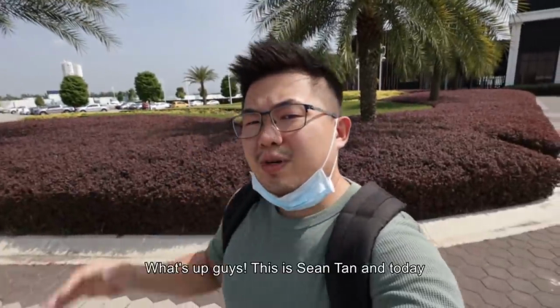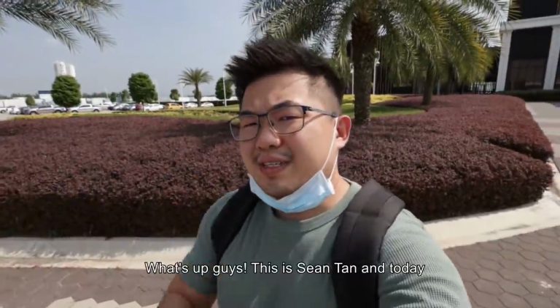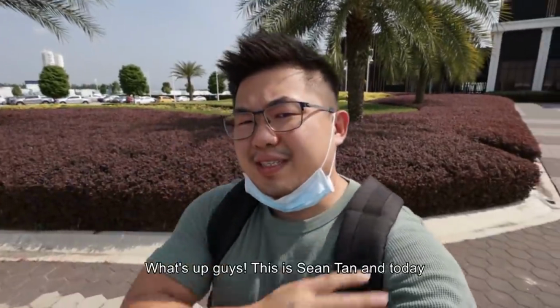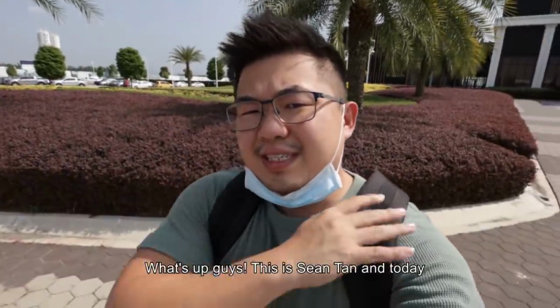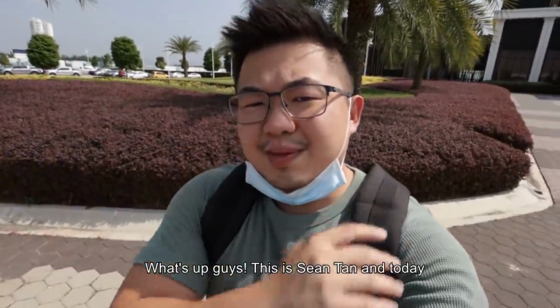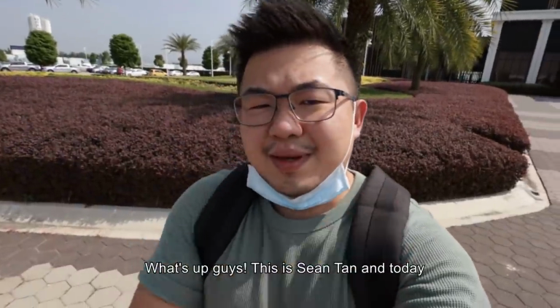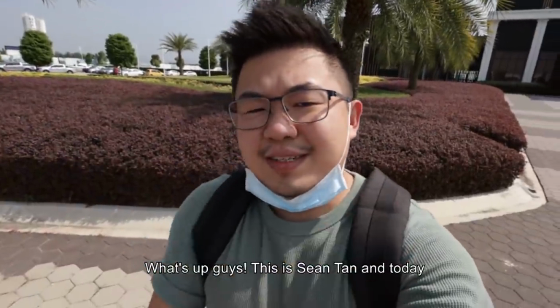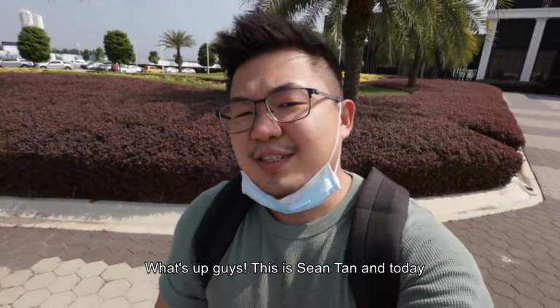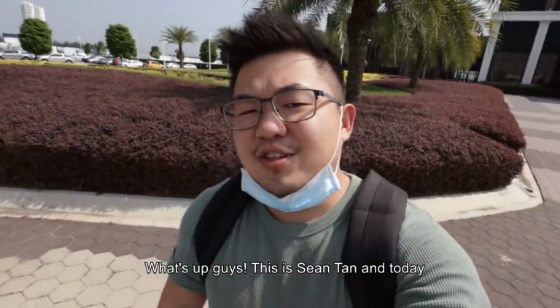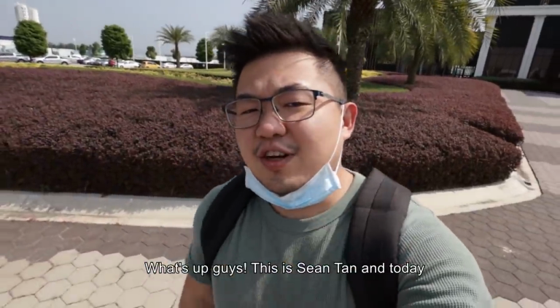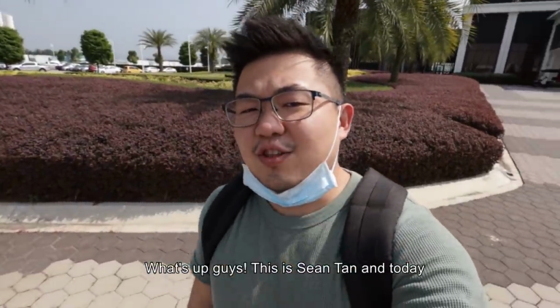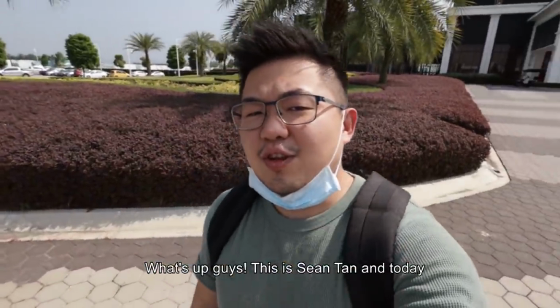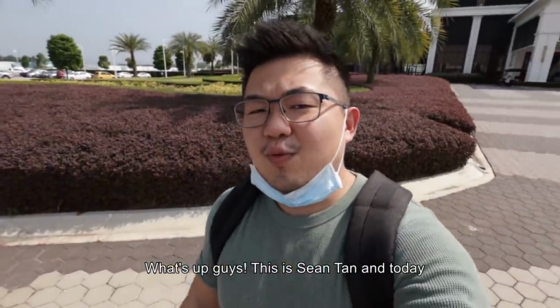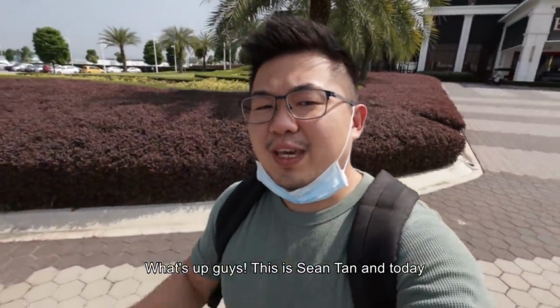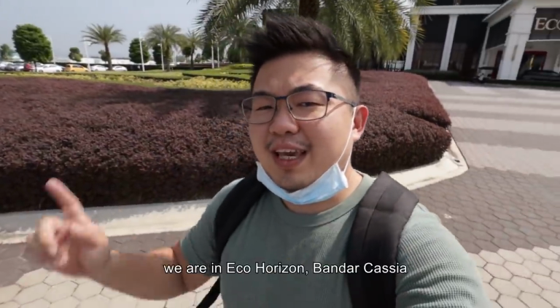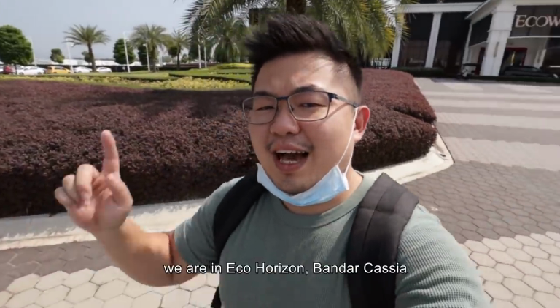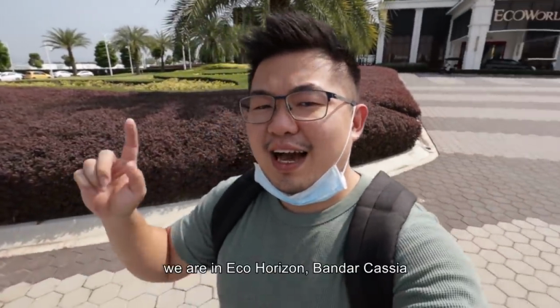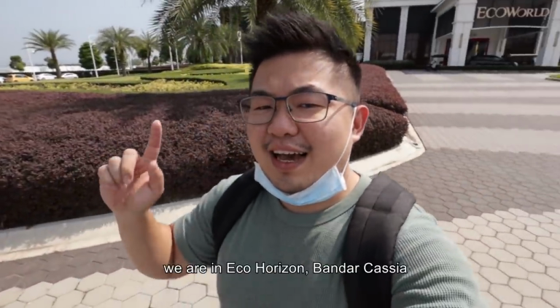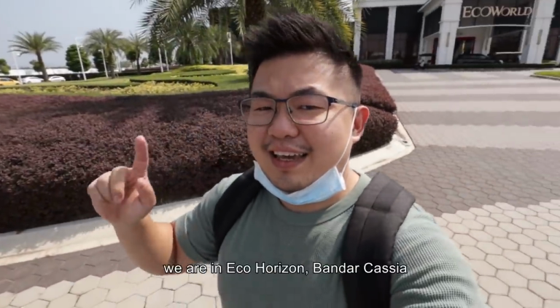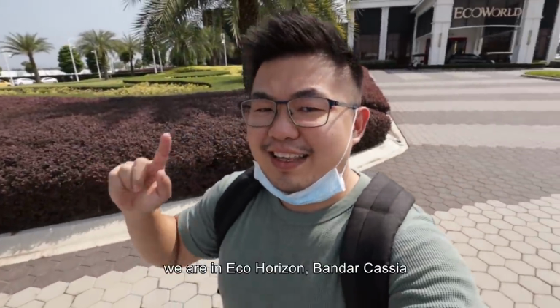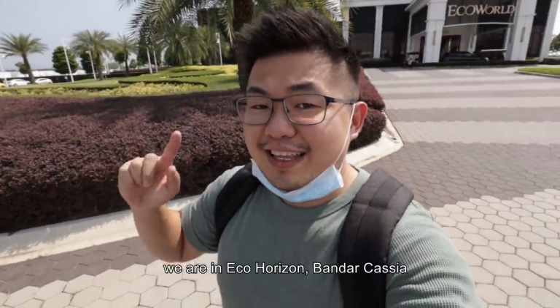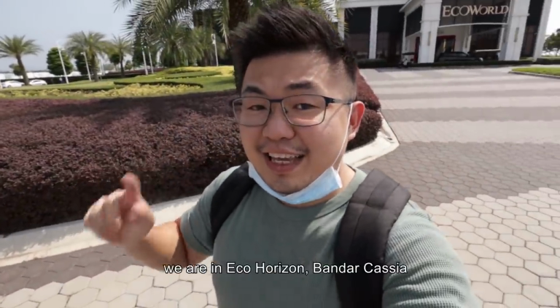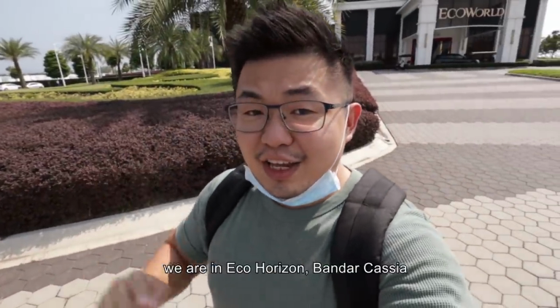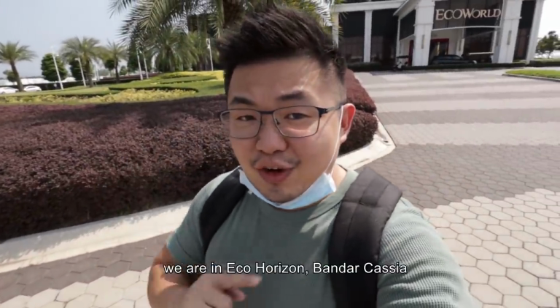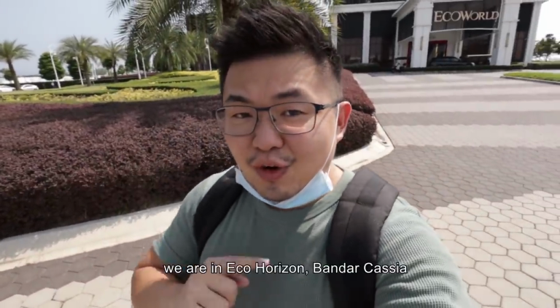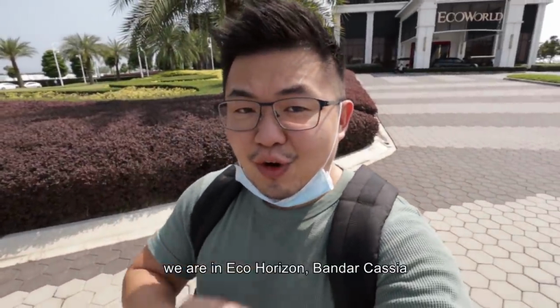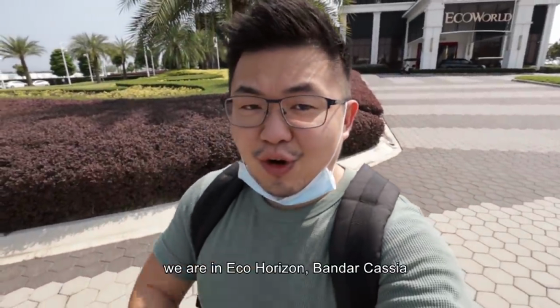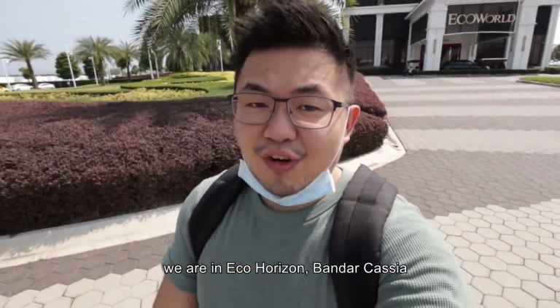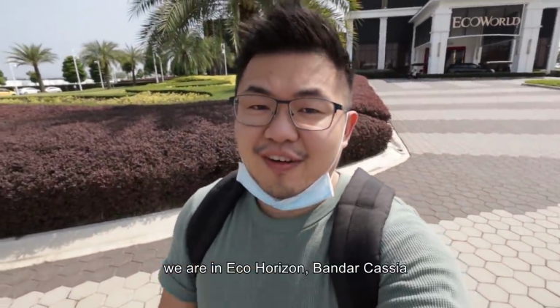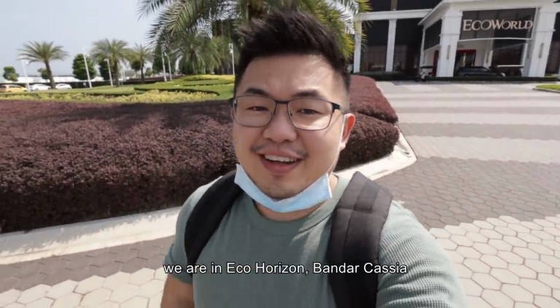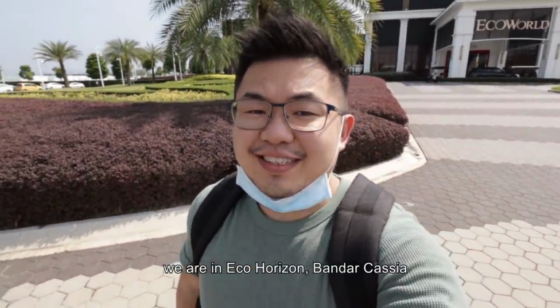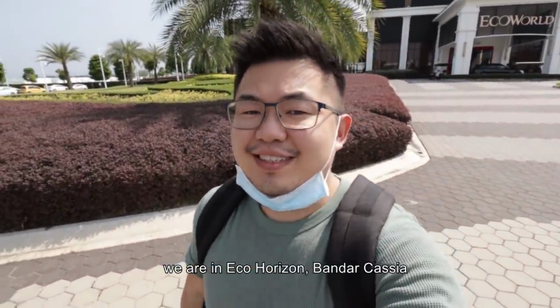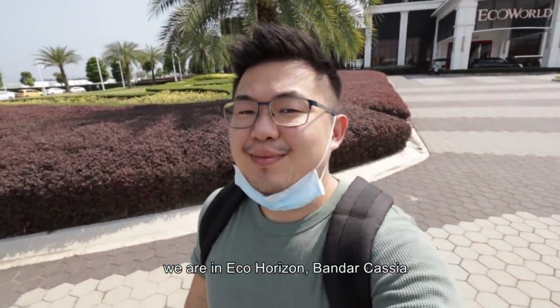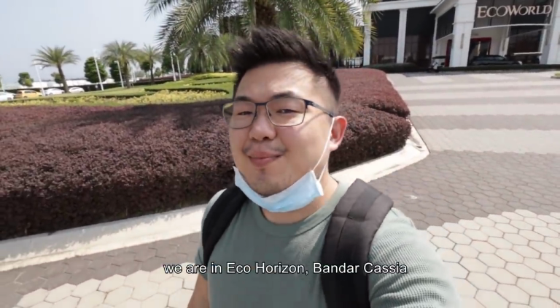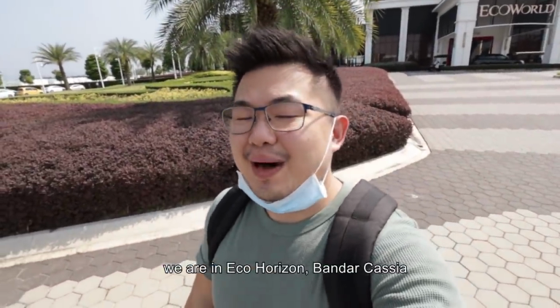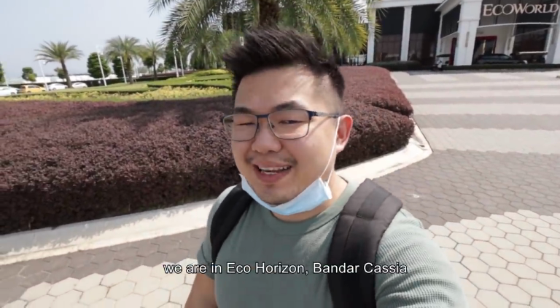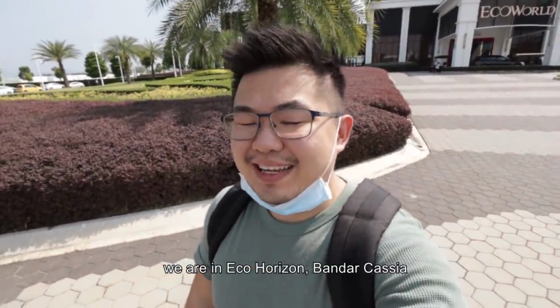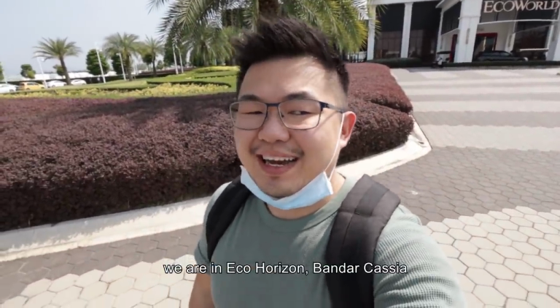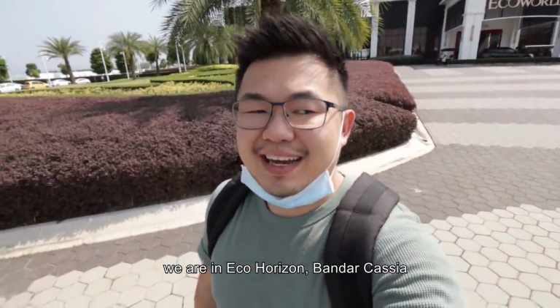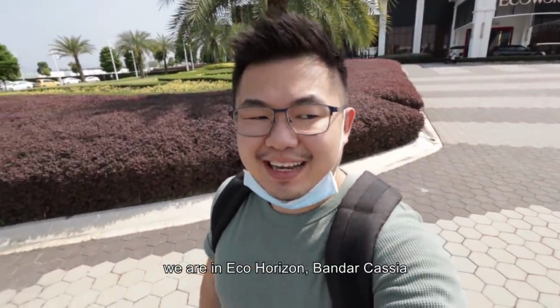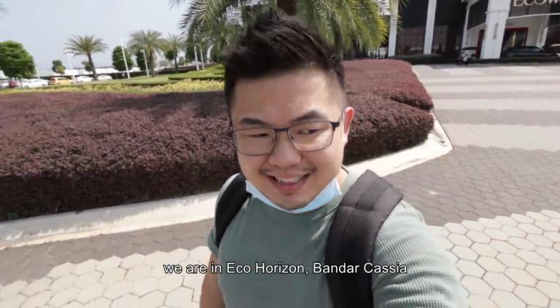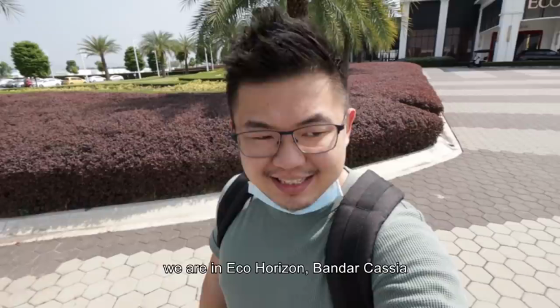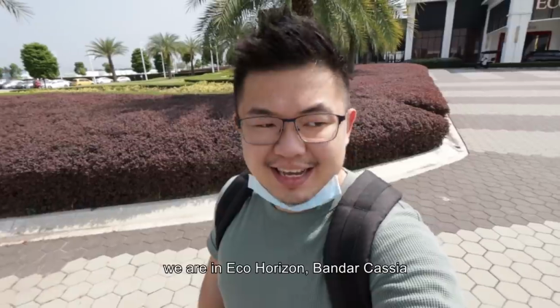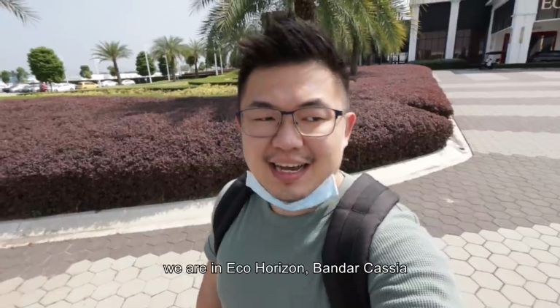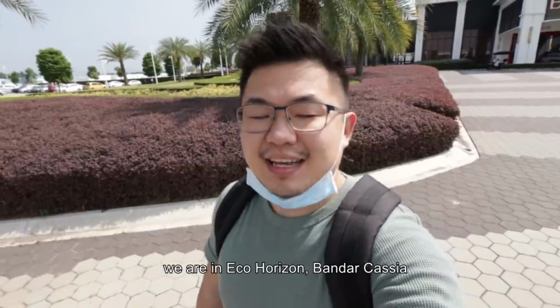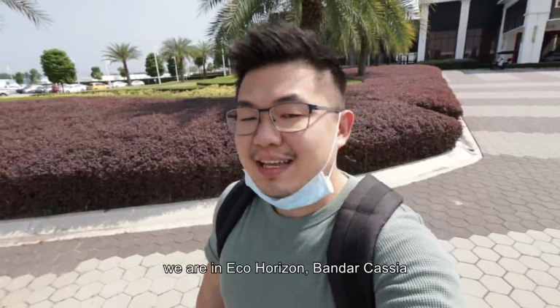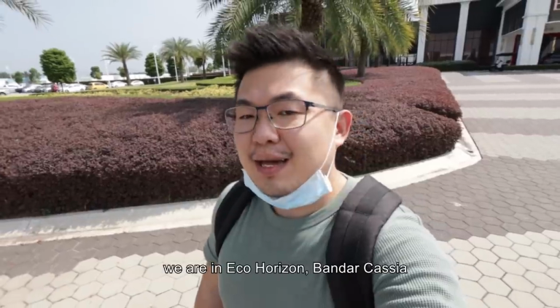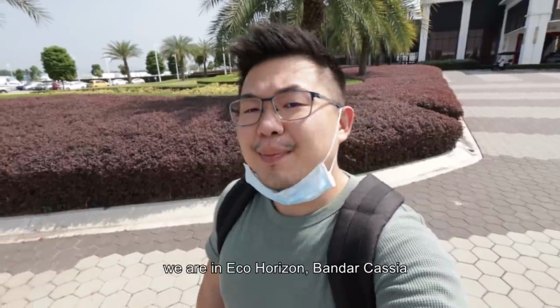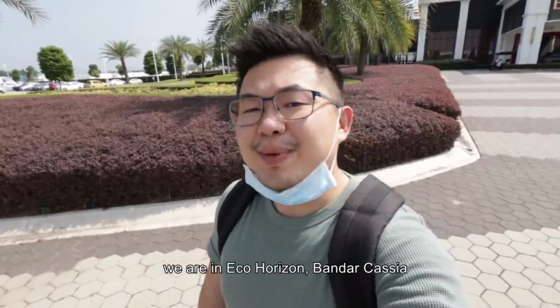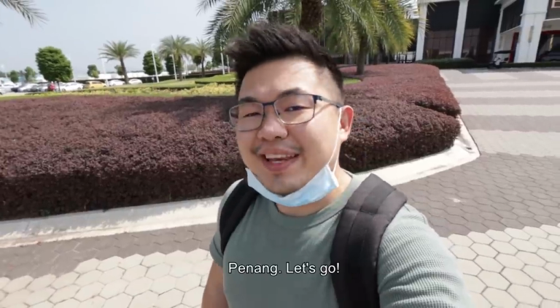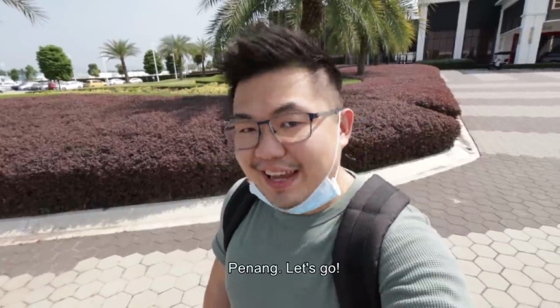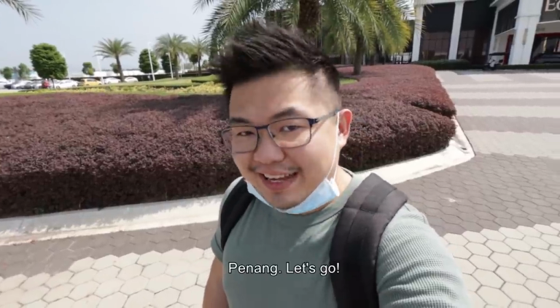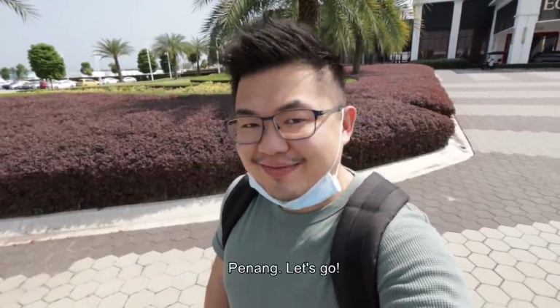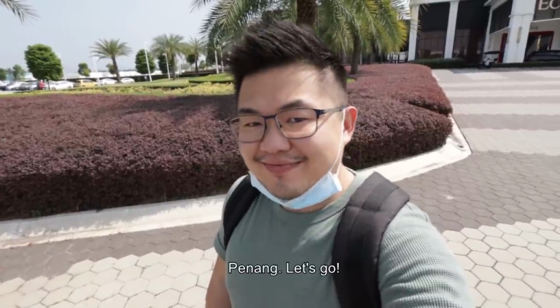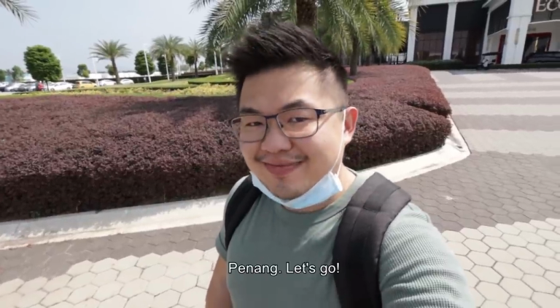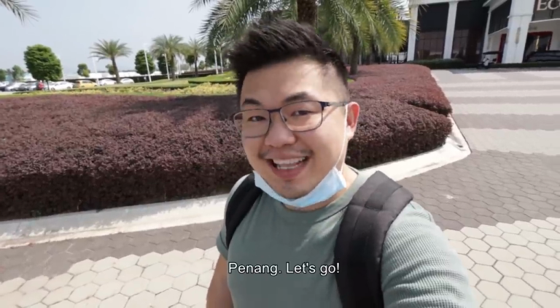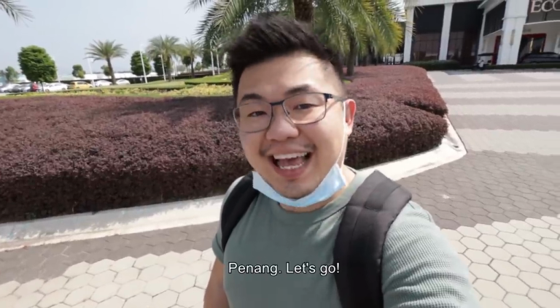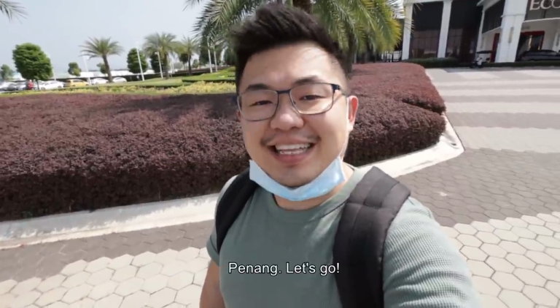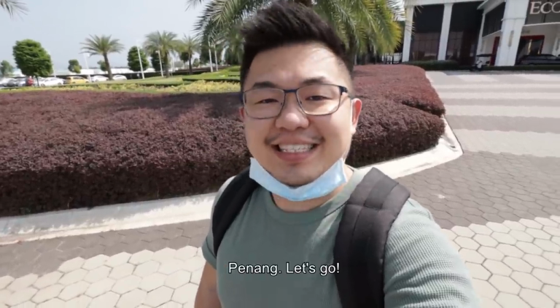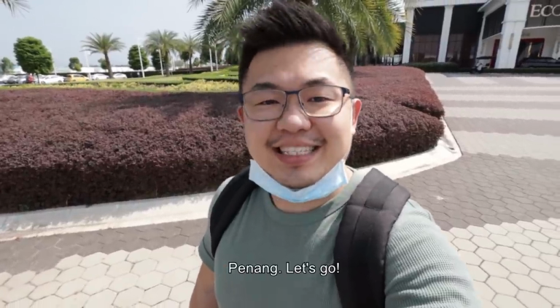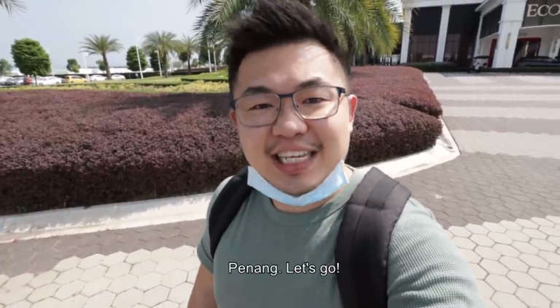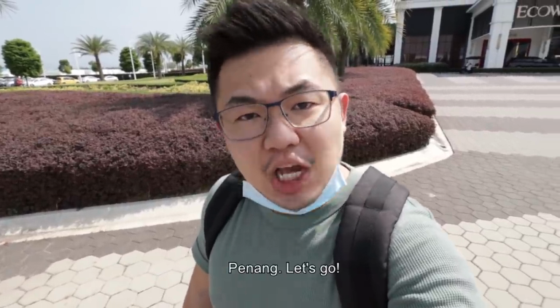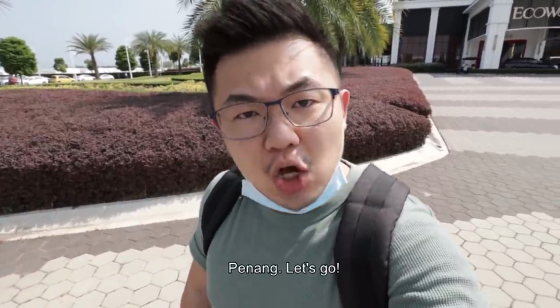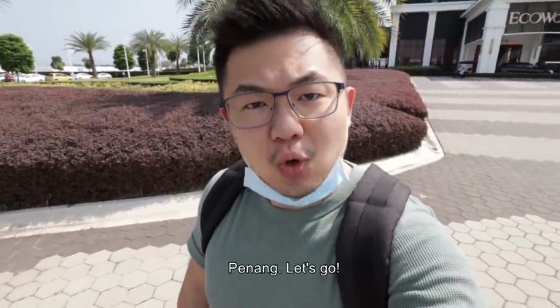What's up guys, this is Shona and today we are in Eco-Horizon, Bandar Kasia, Penang. Let's go!